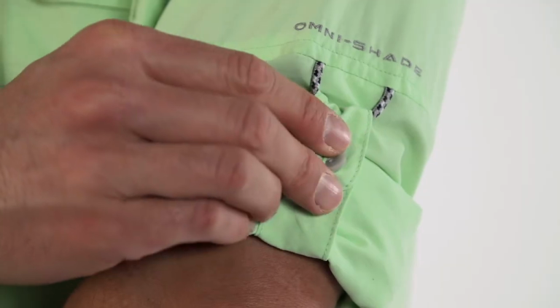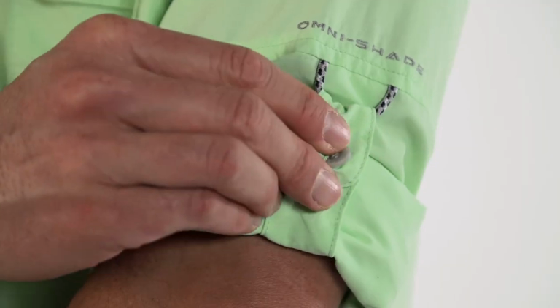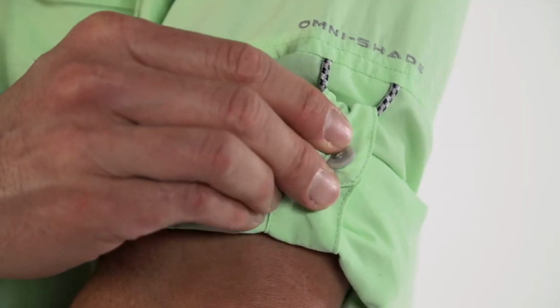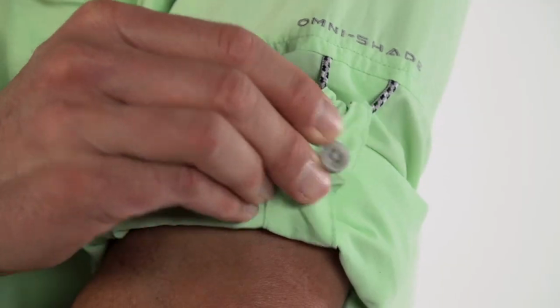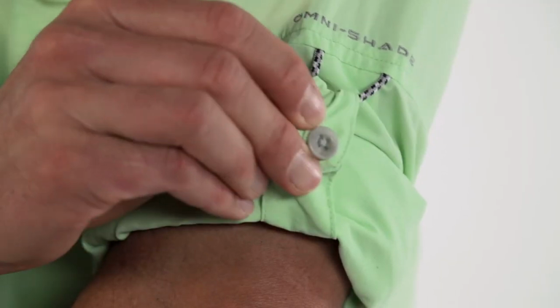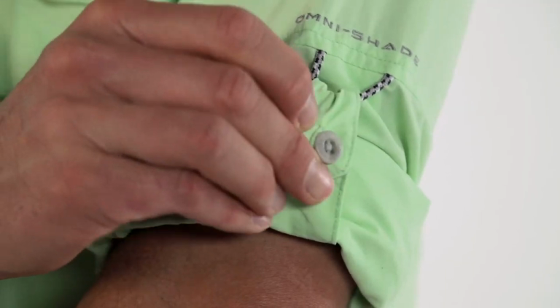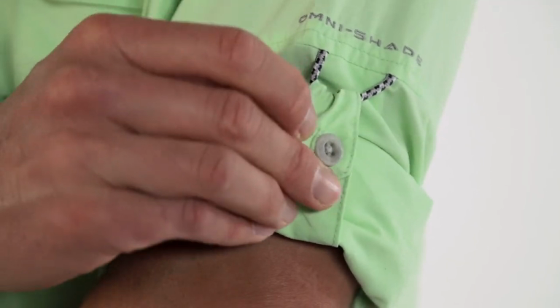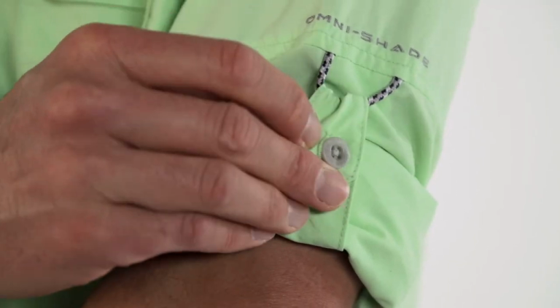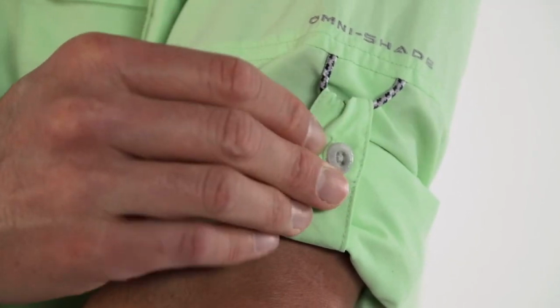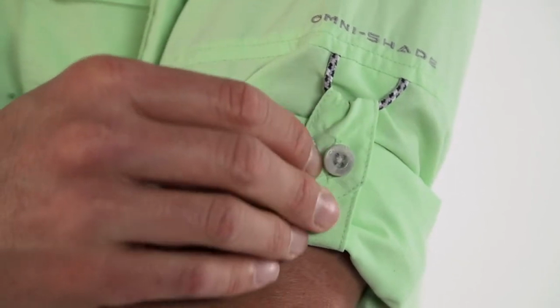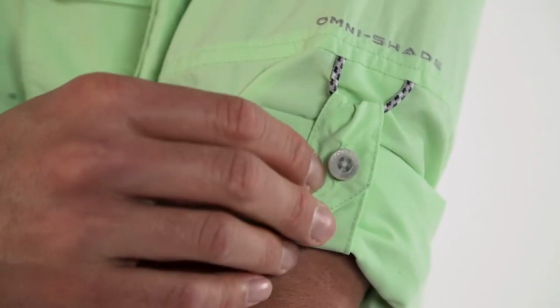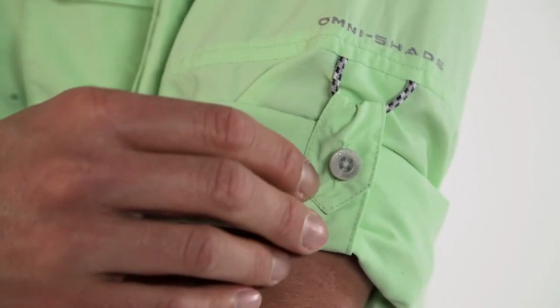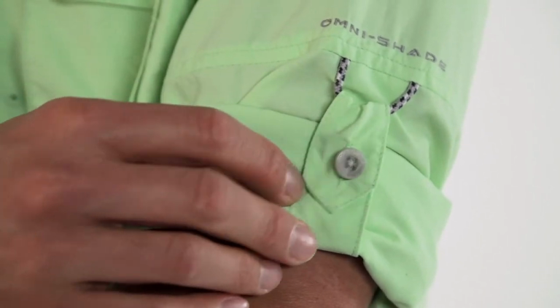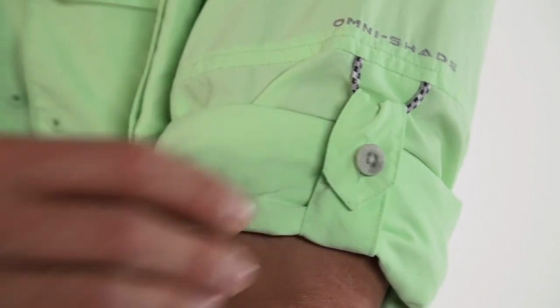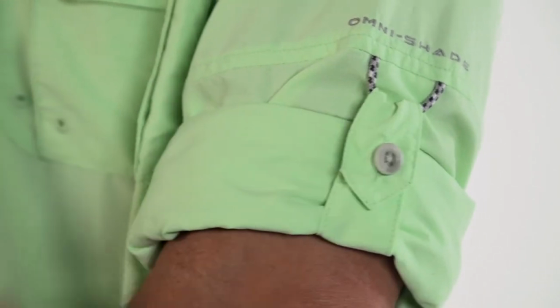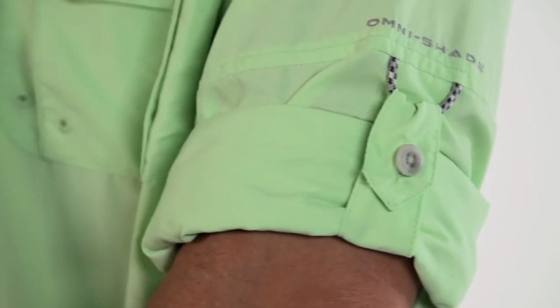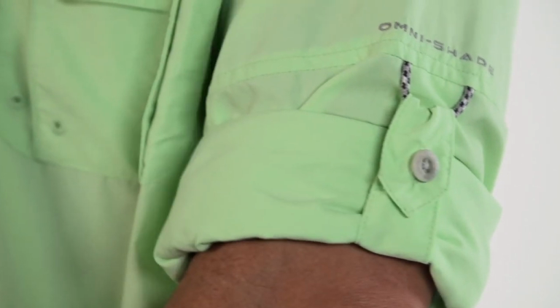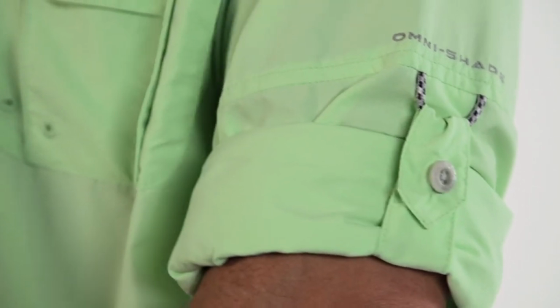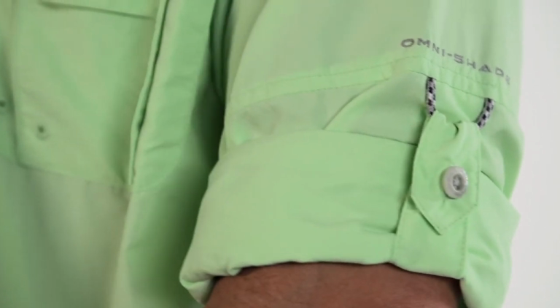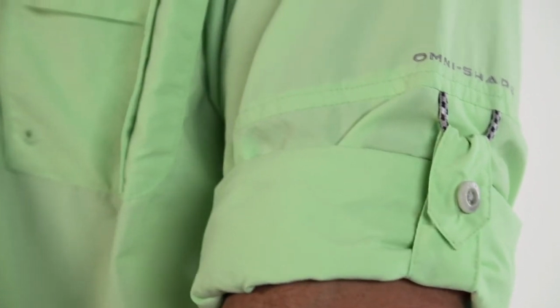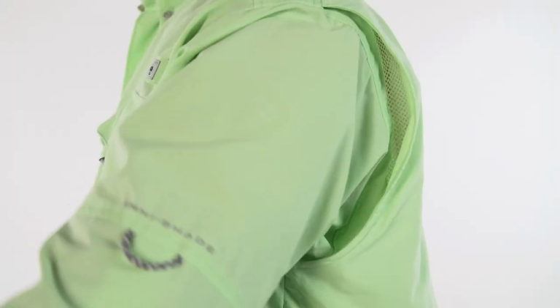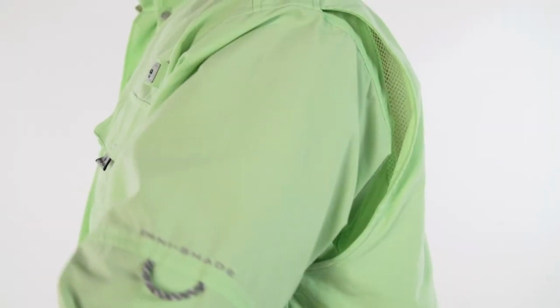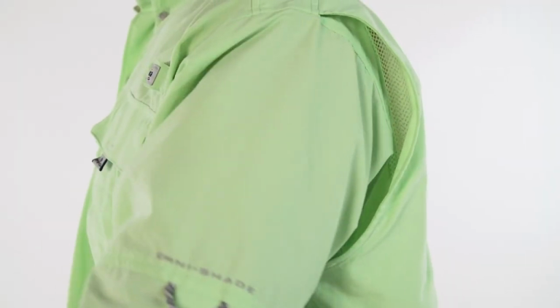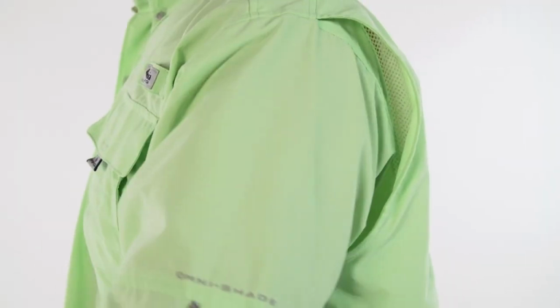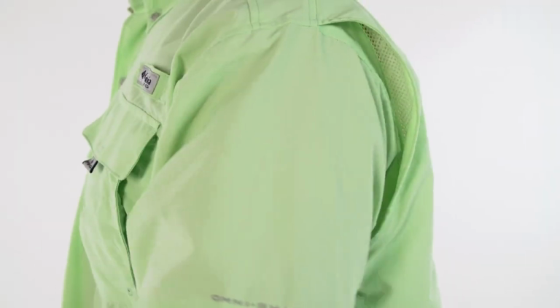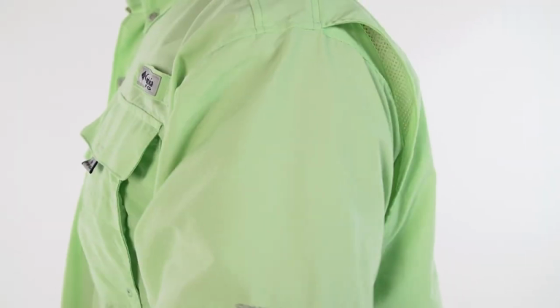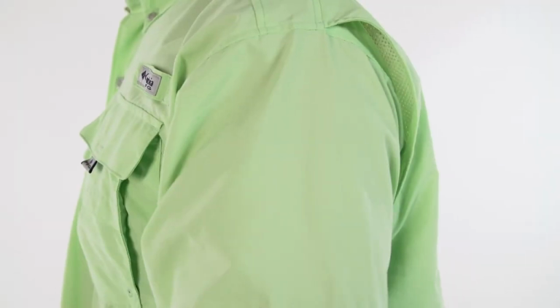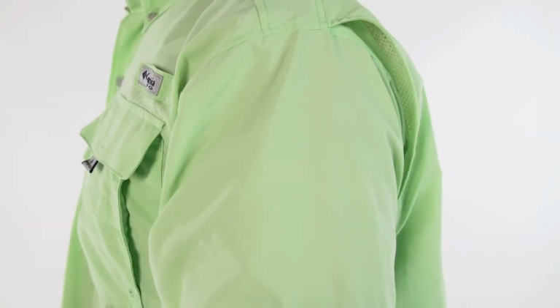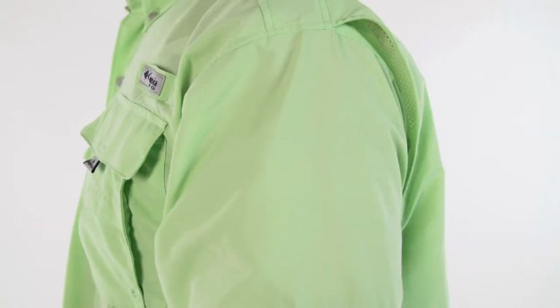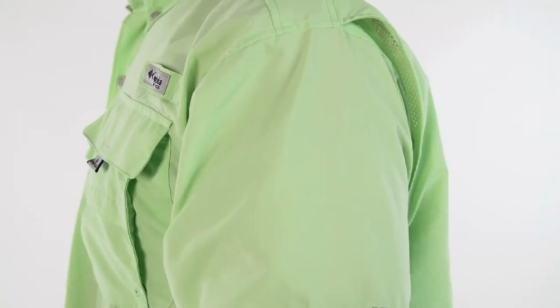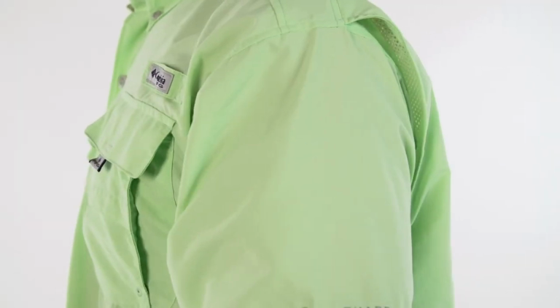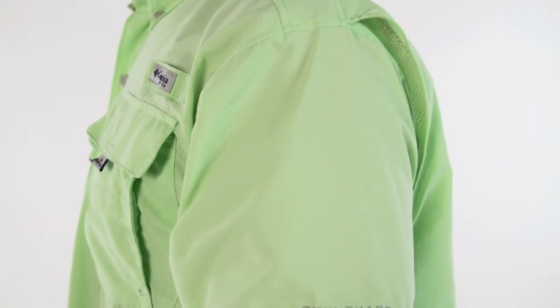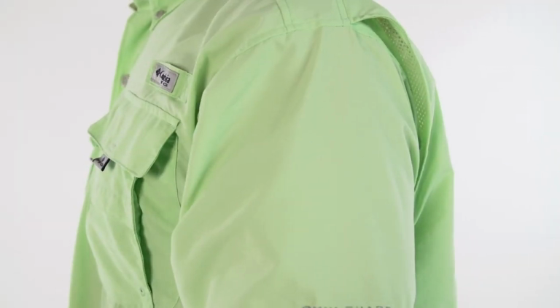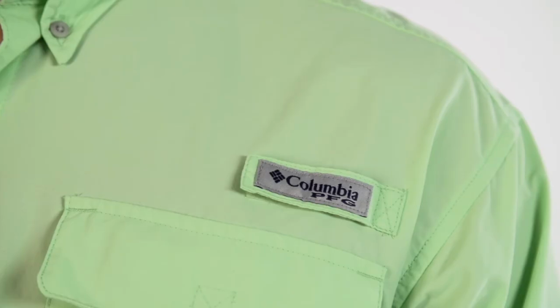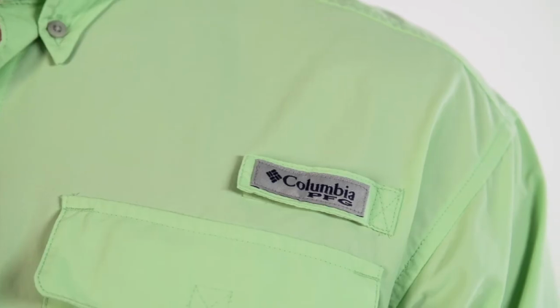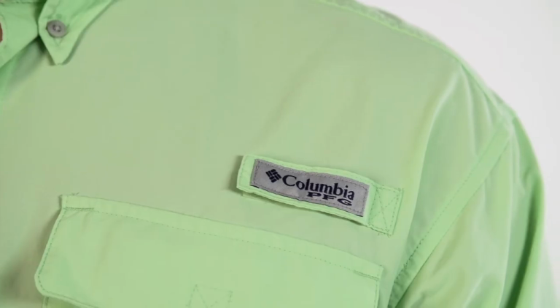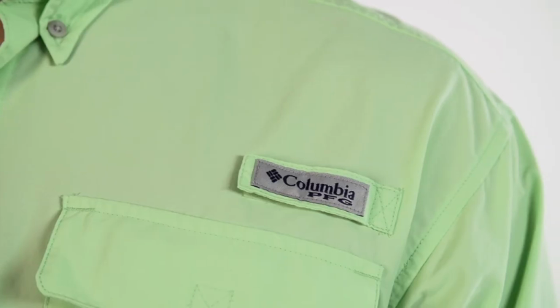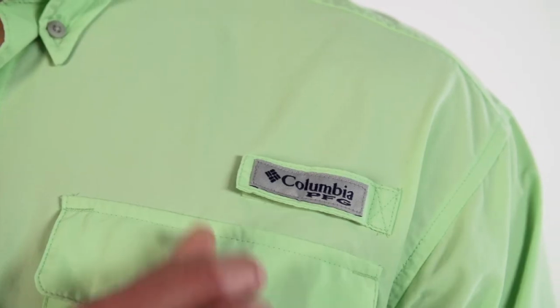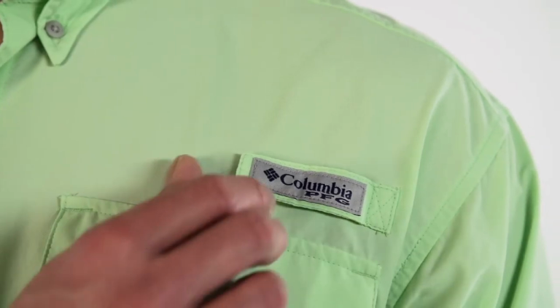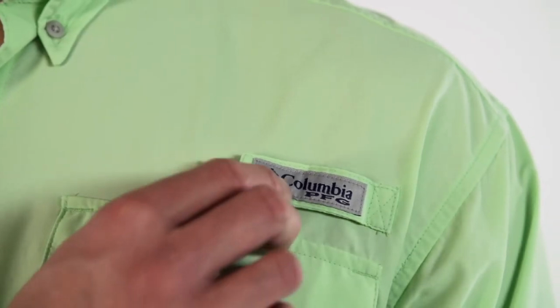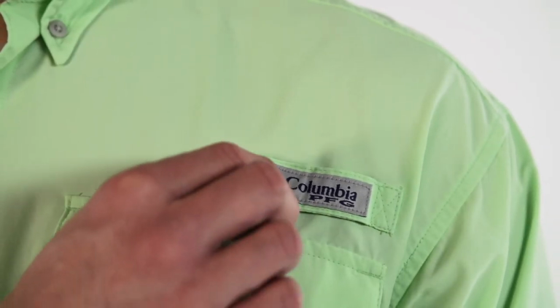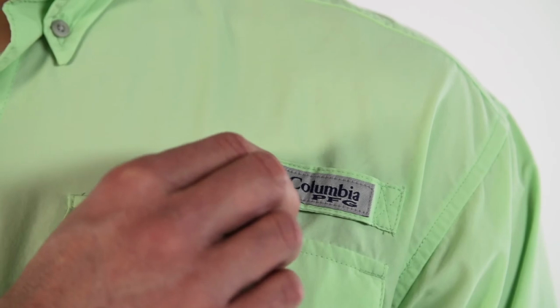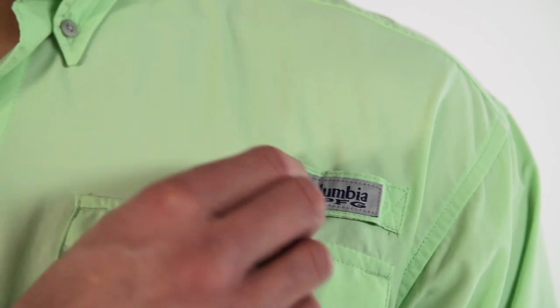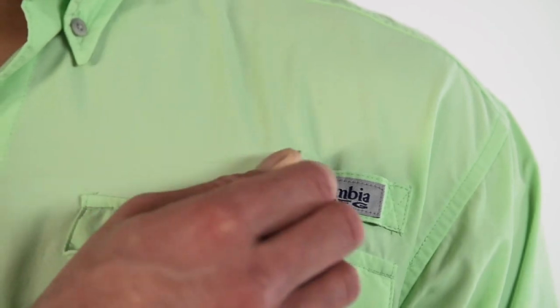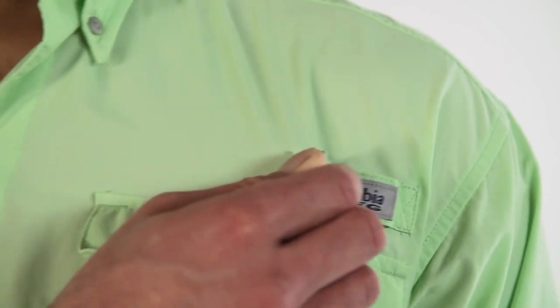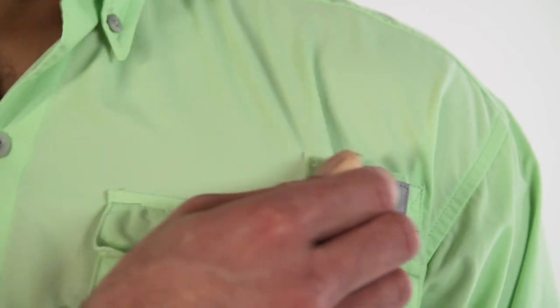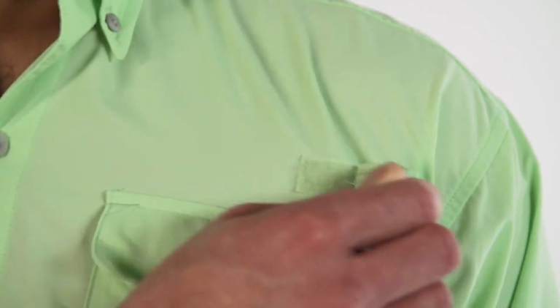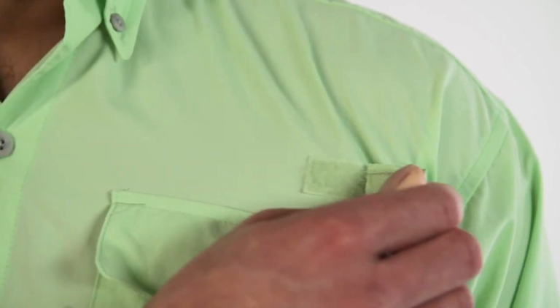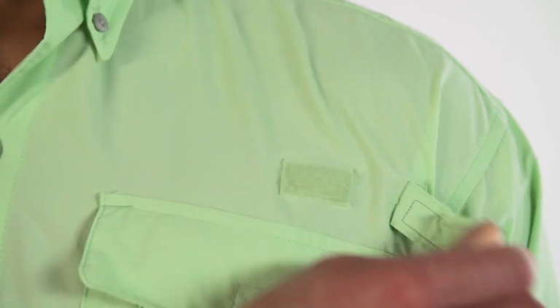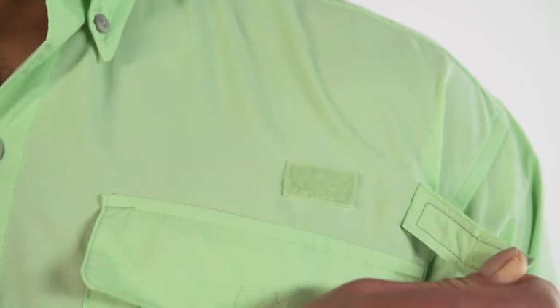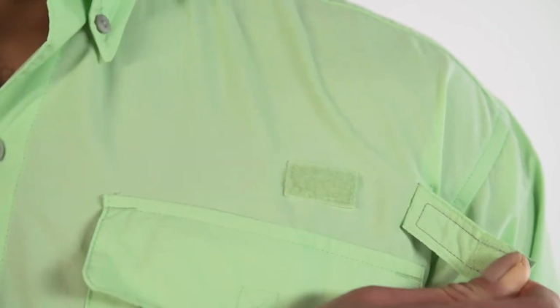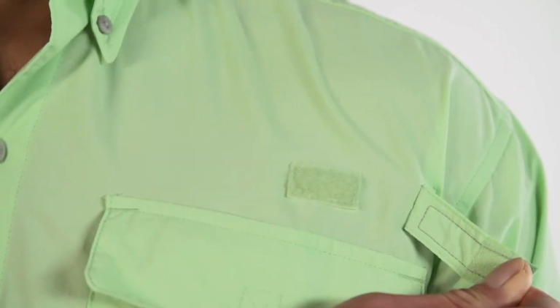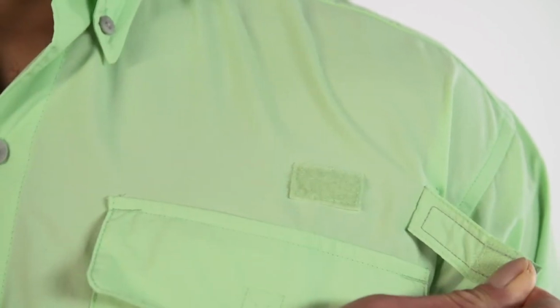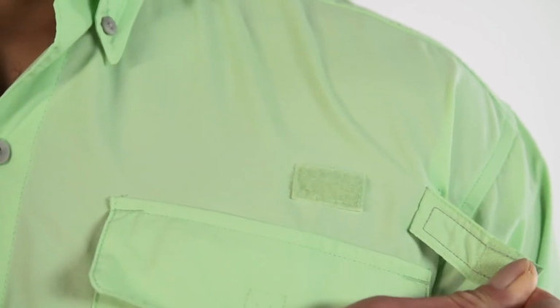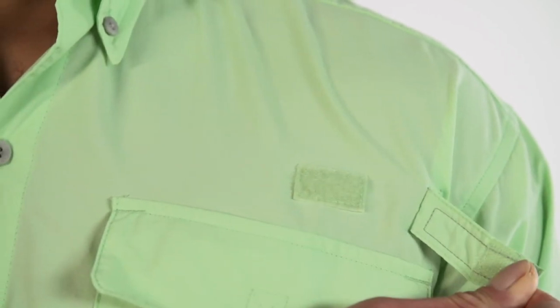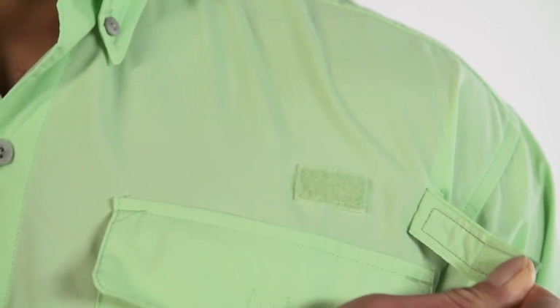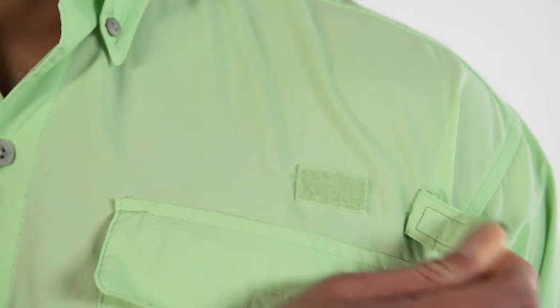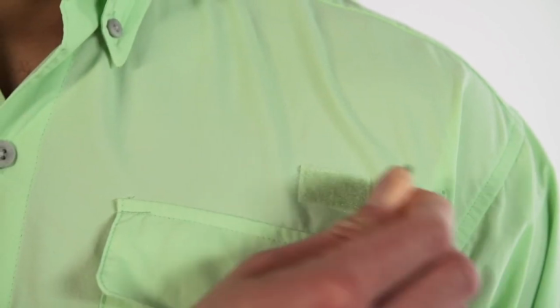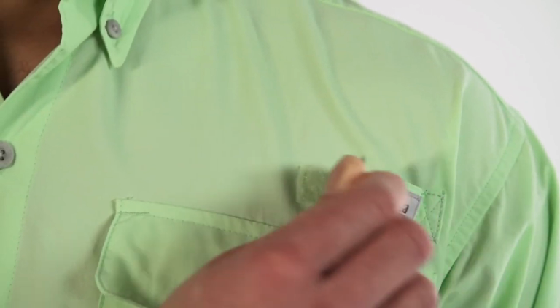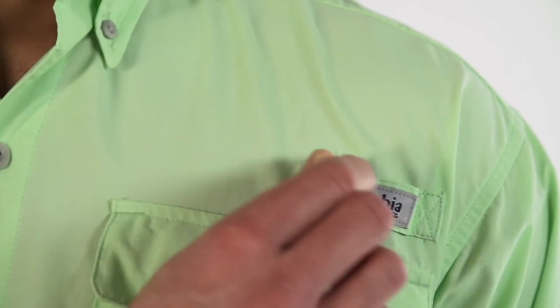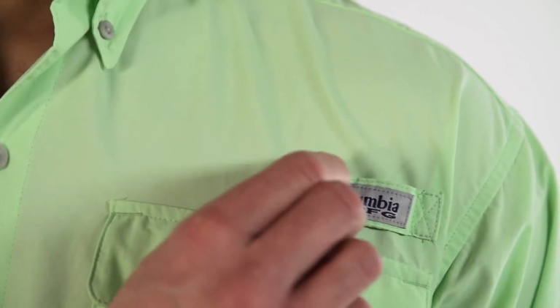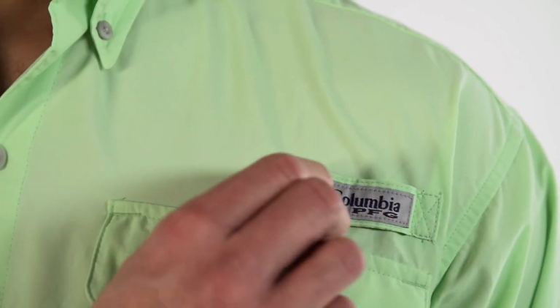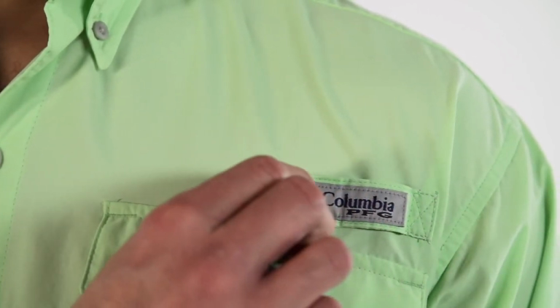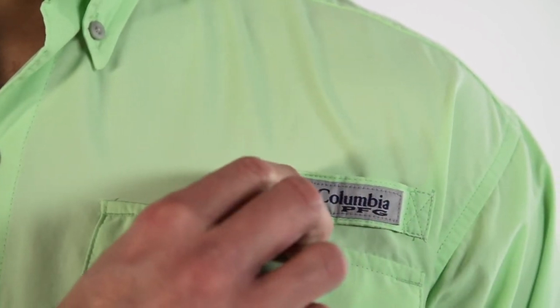Roll up sleeves, back vents, quick dry fabric, and a rod holder round out this classic.